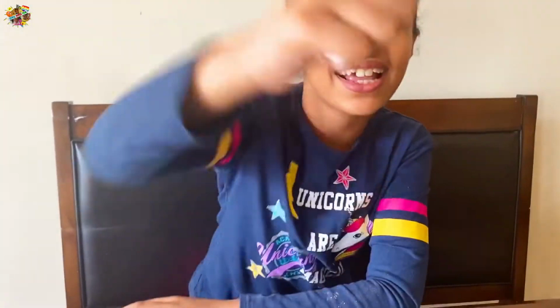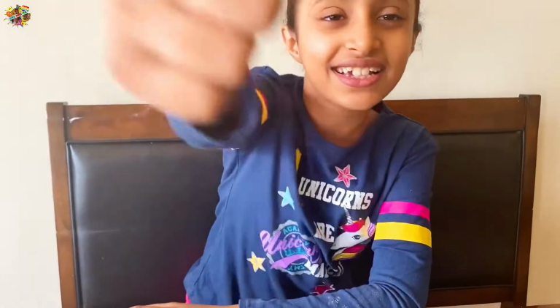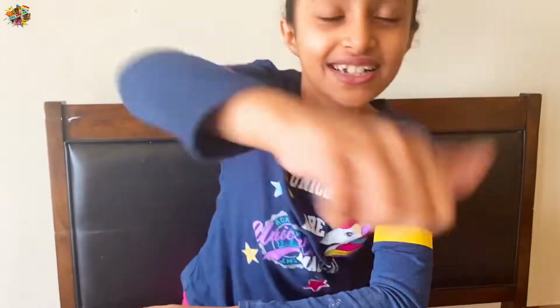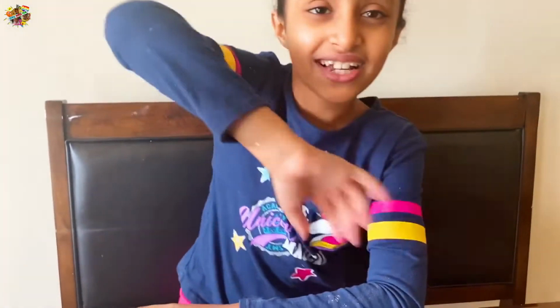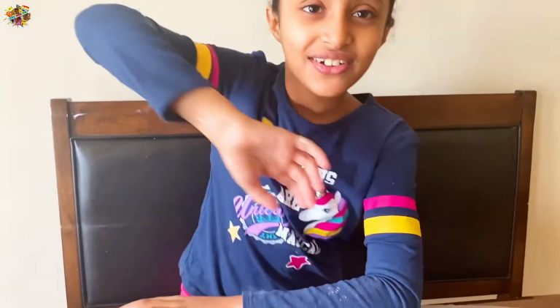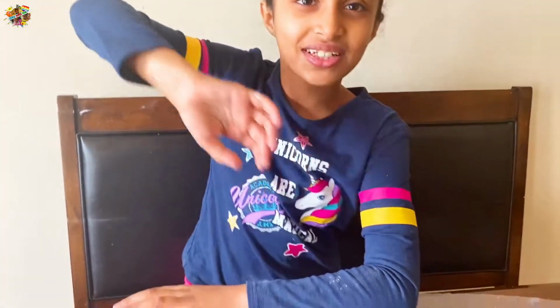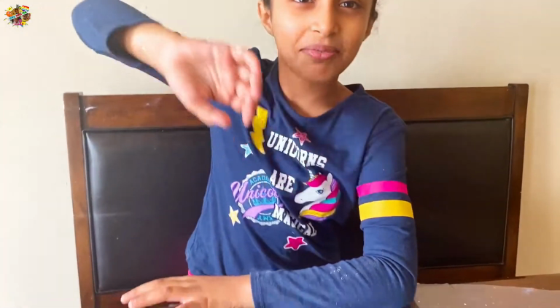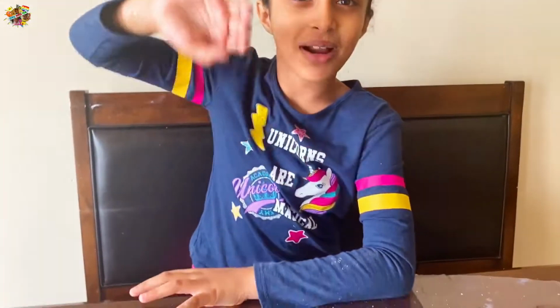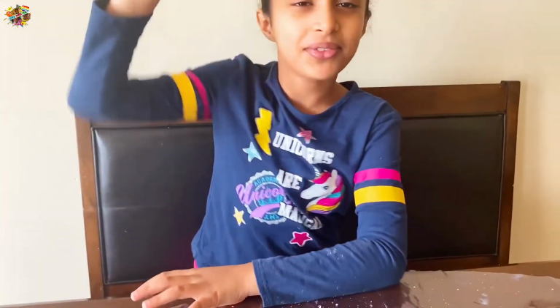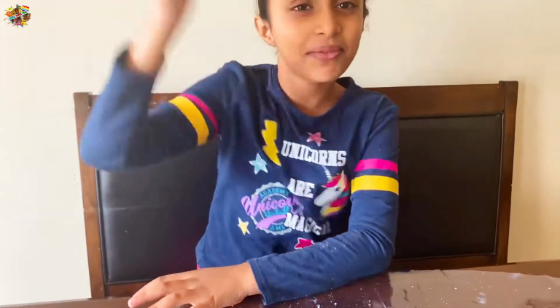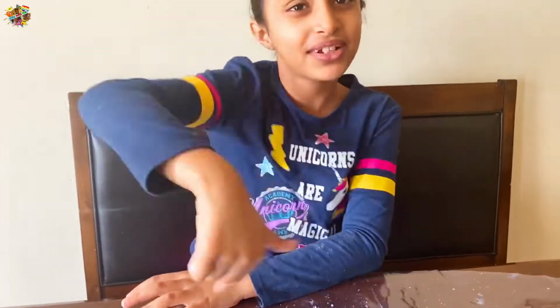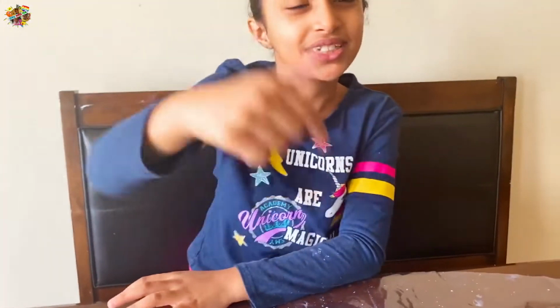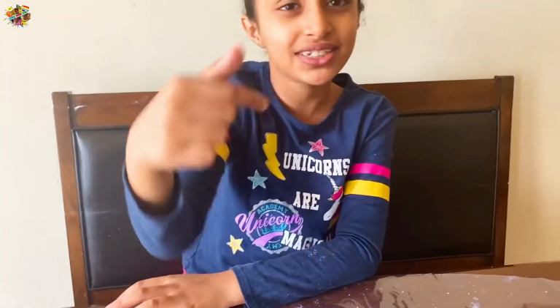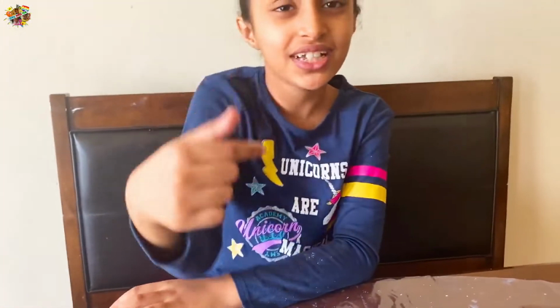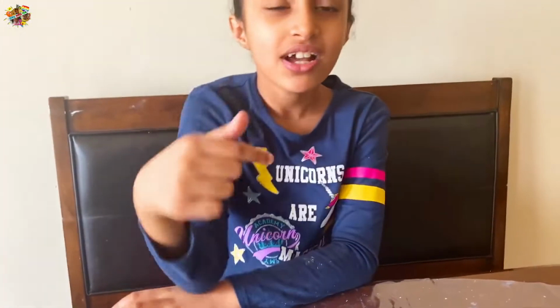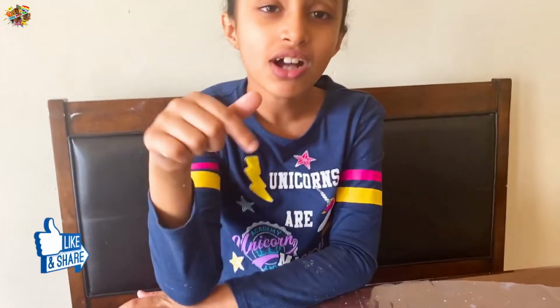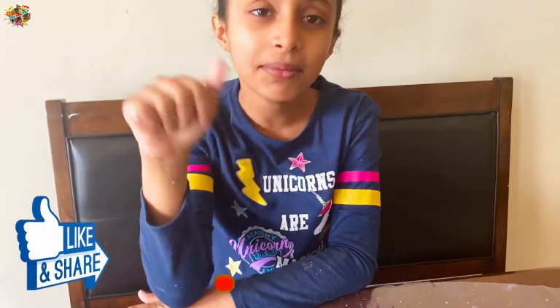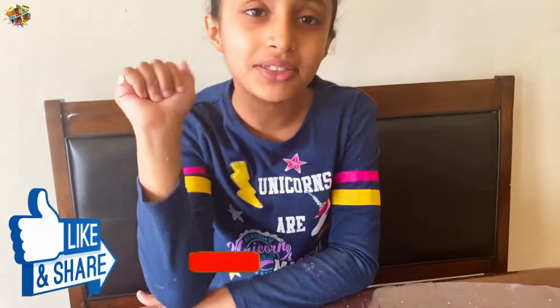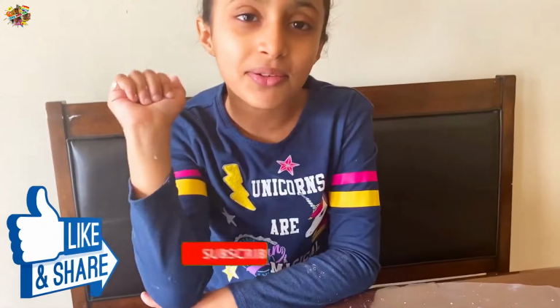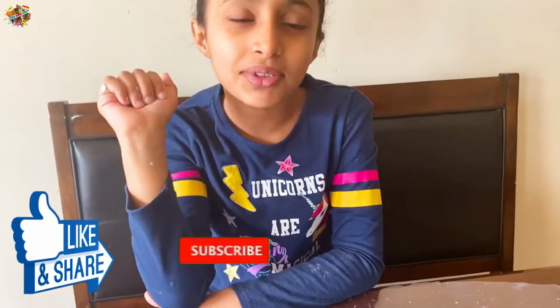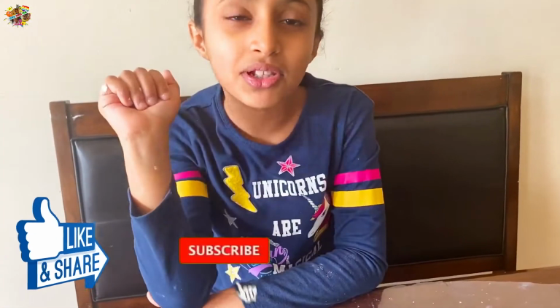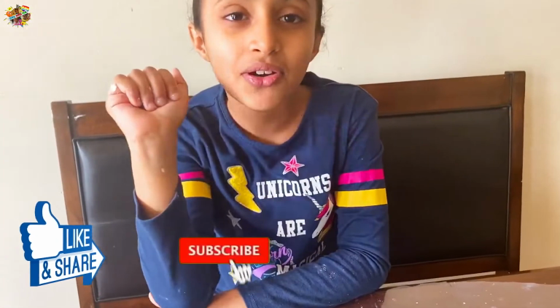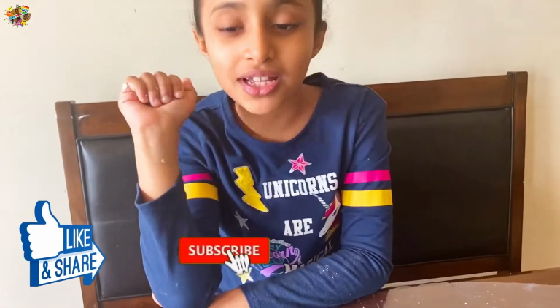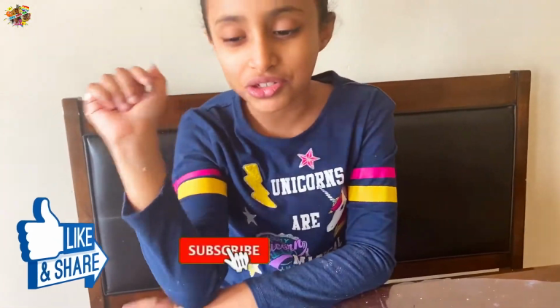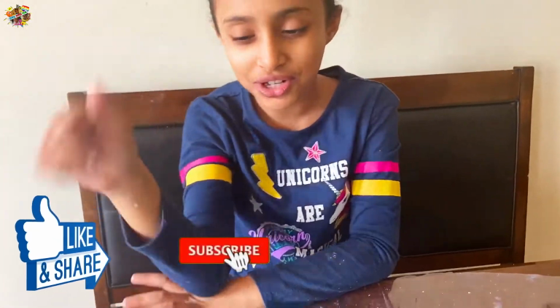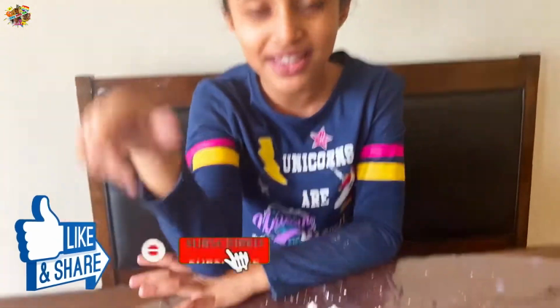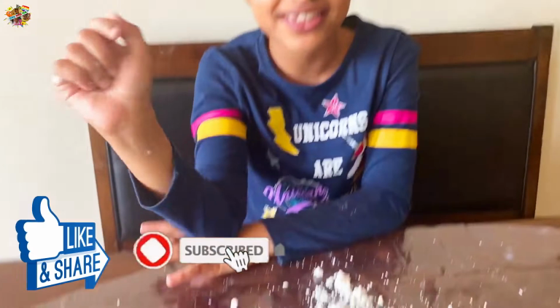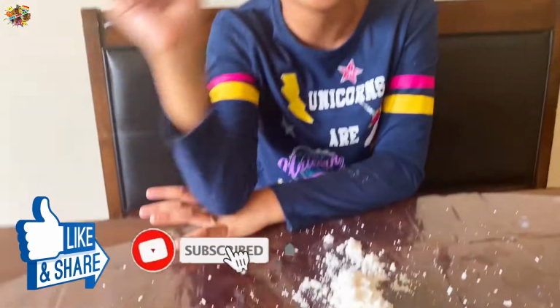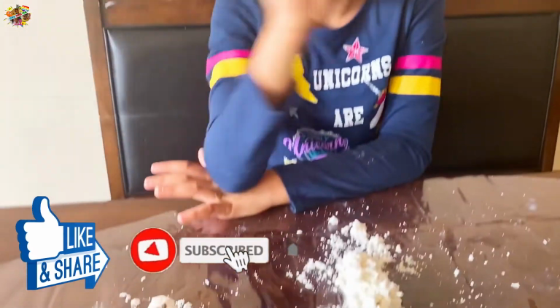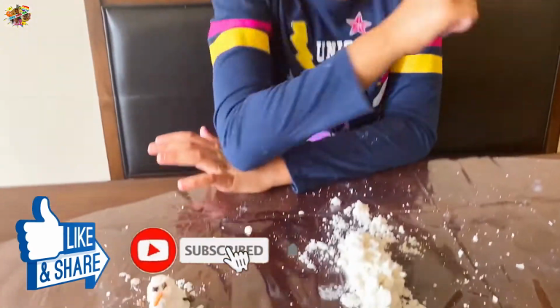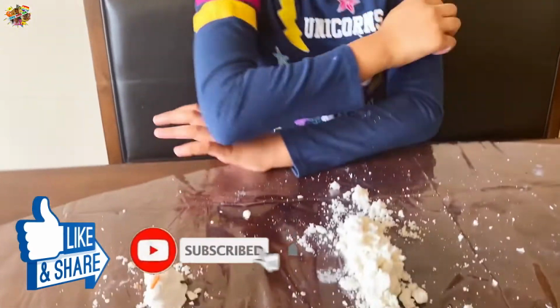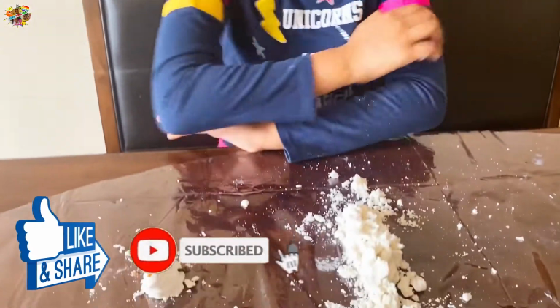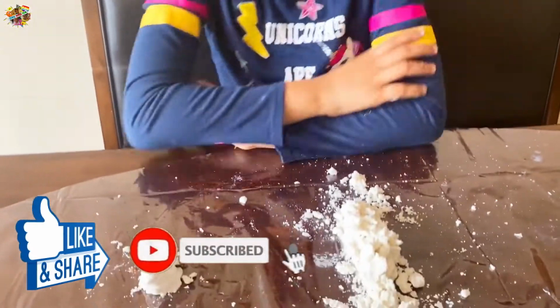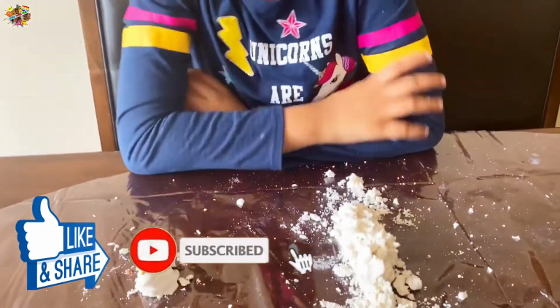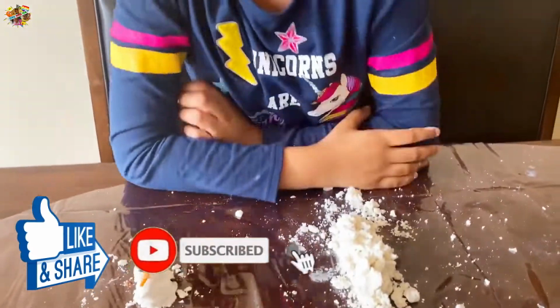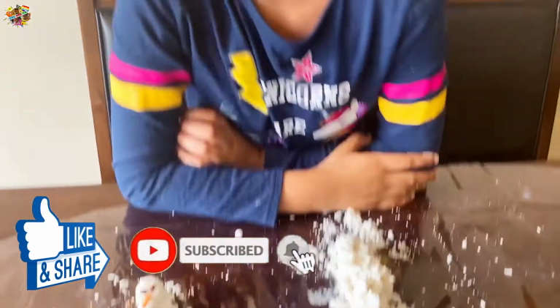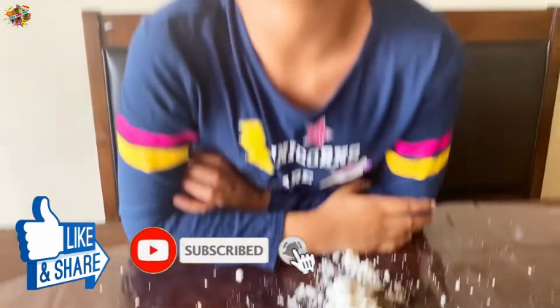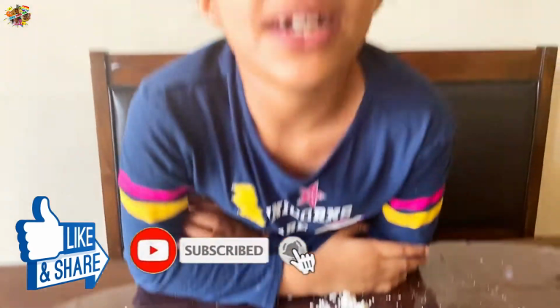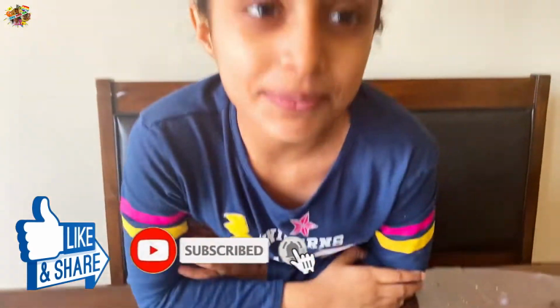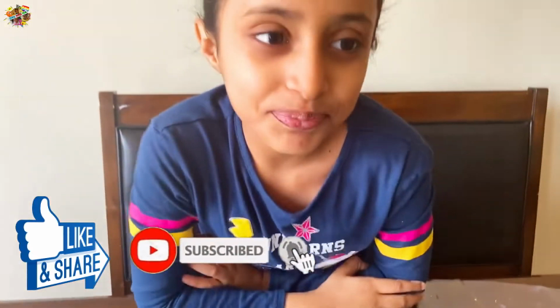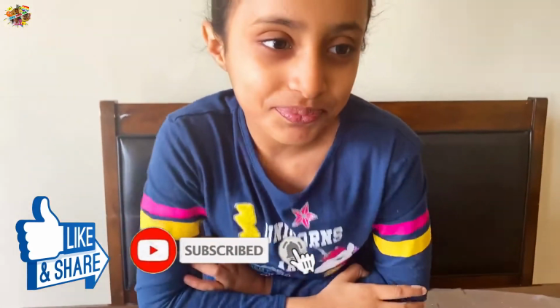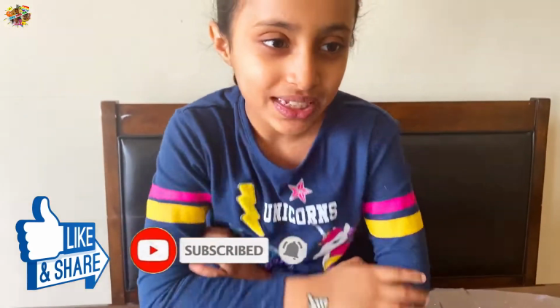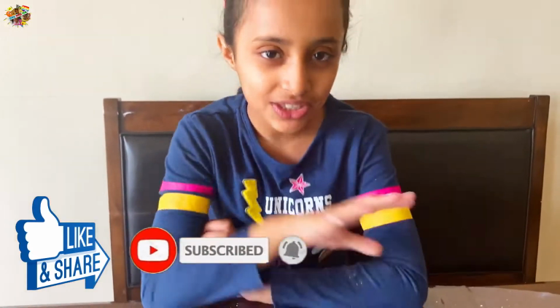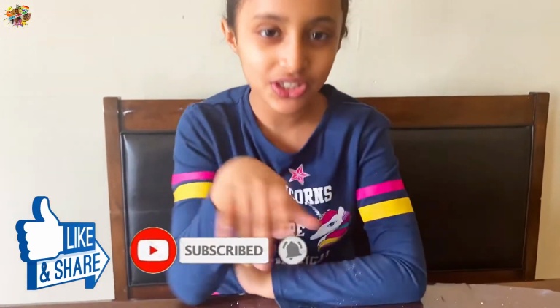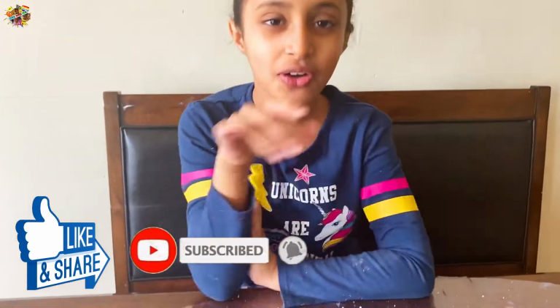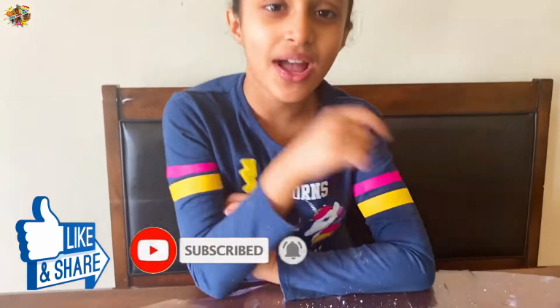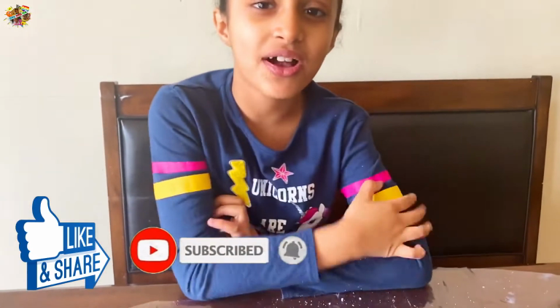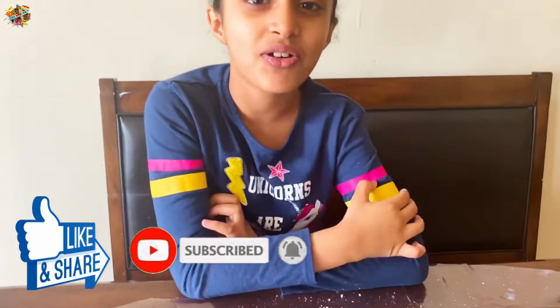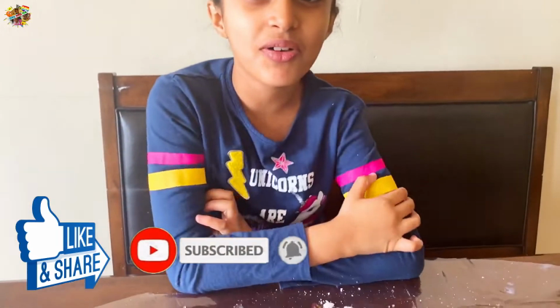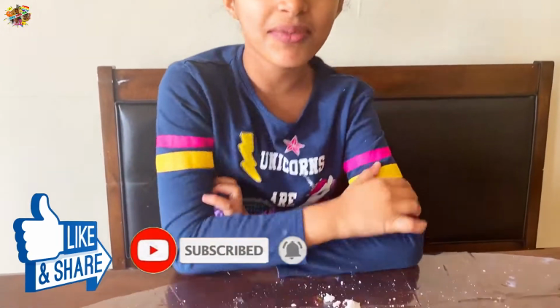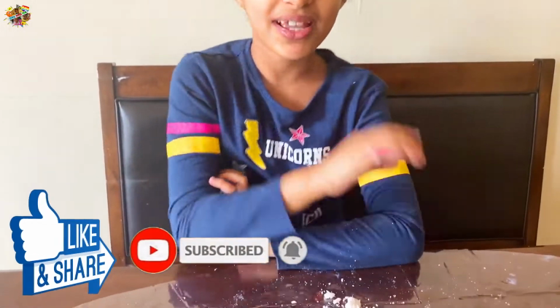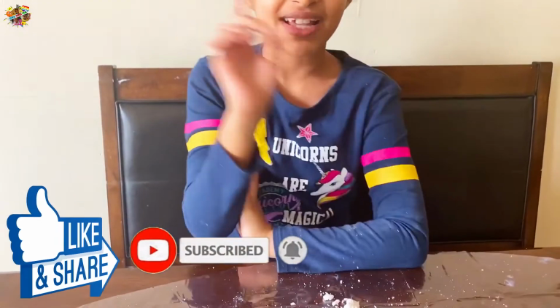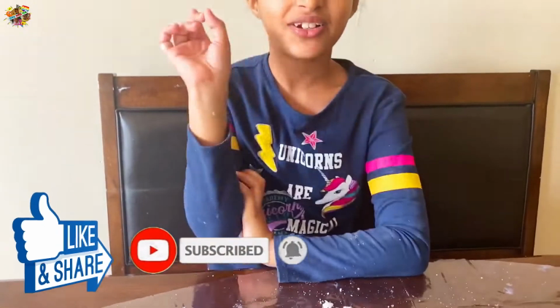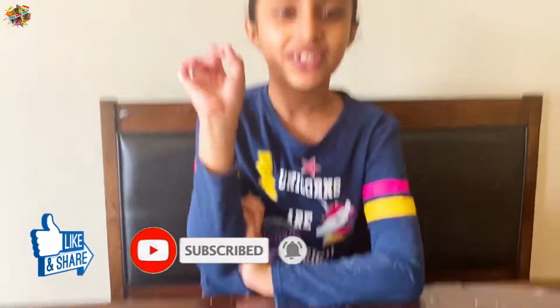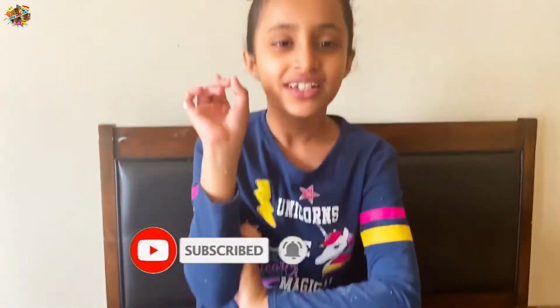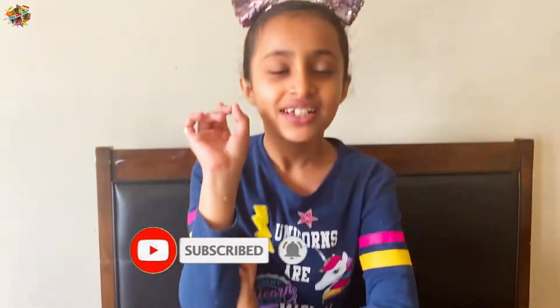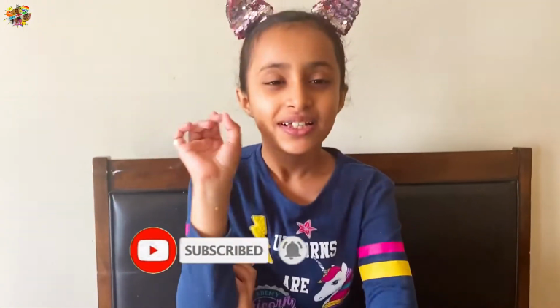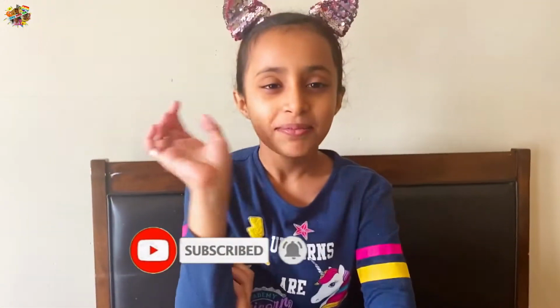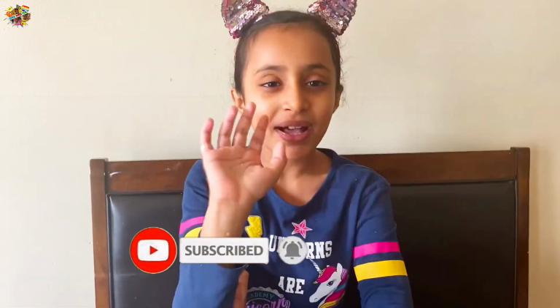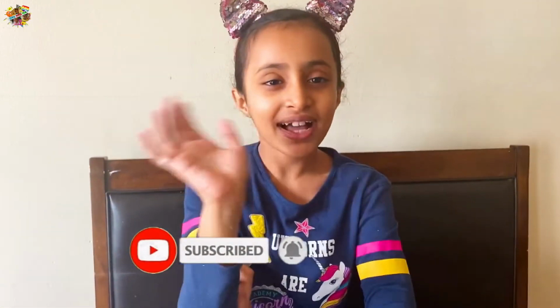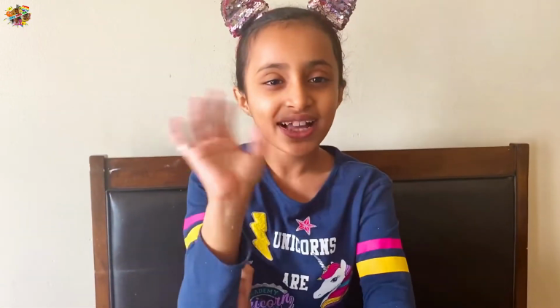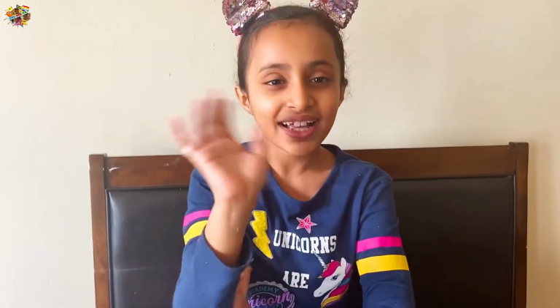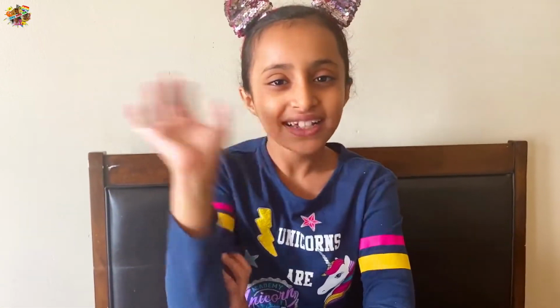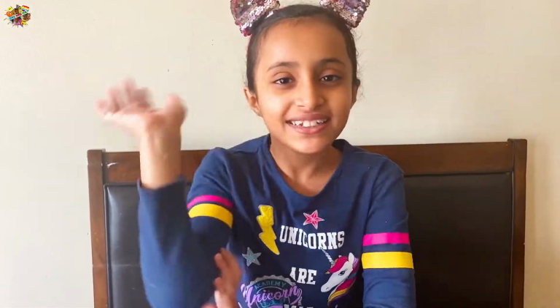Okay guys, we hope you enjoyed this video! Please like, share, and subscribe. Don't forget to comment down below and try this snow at home. Bye guys!